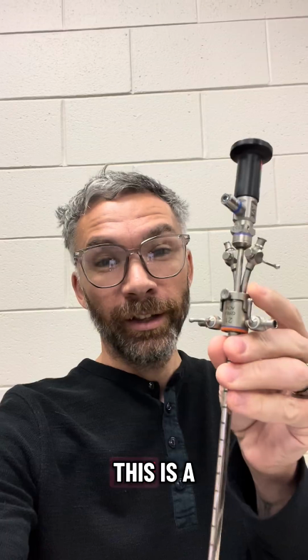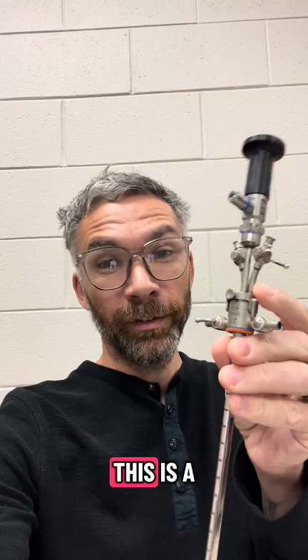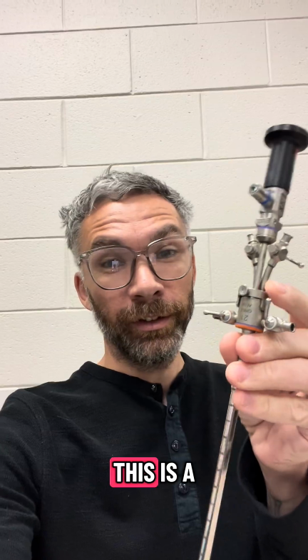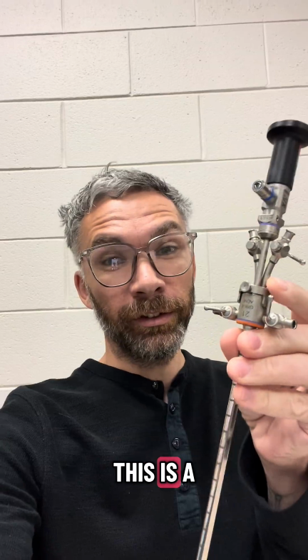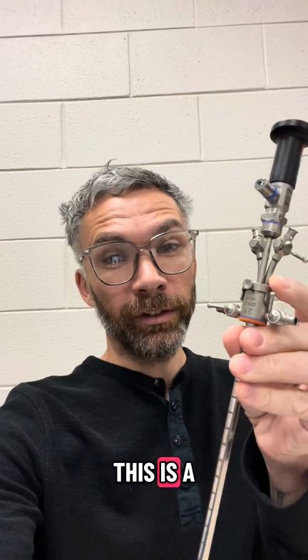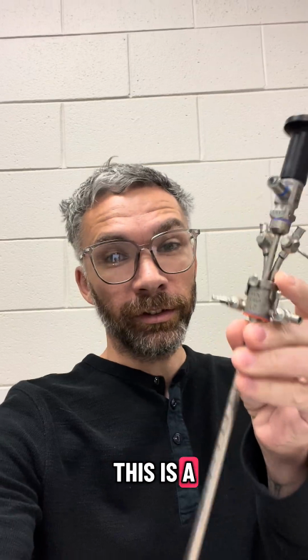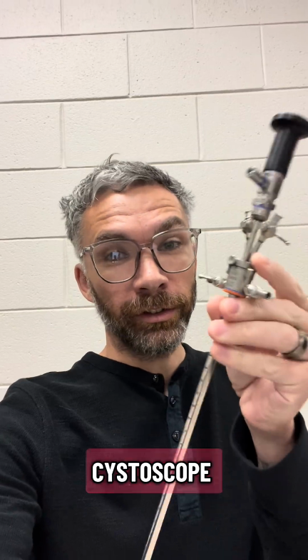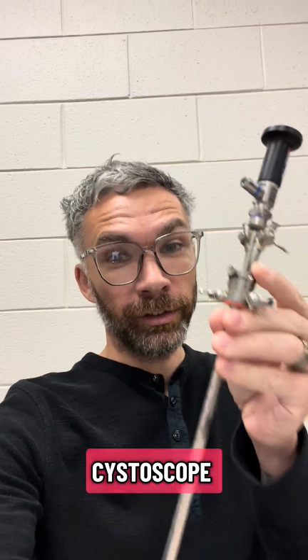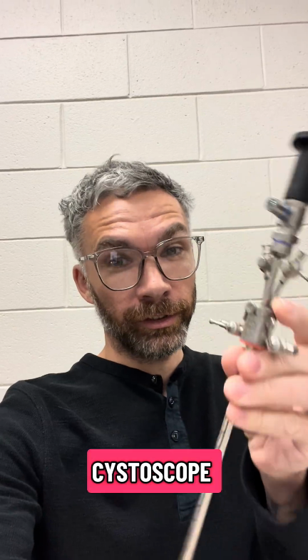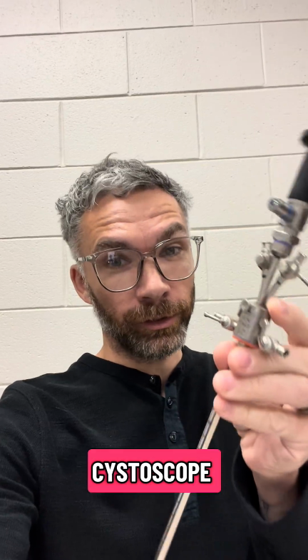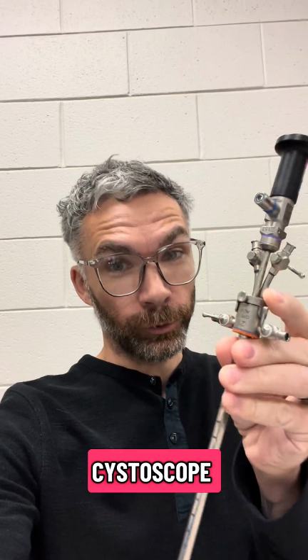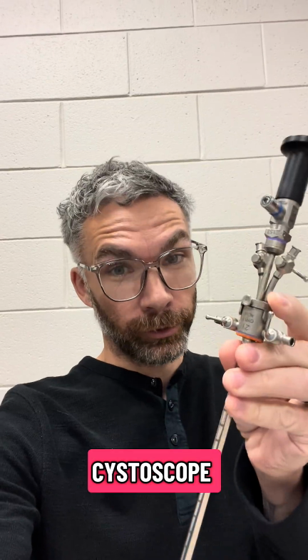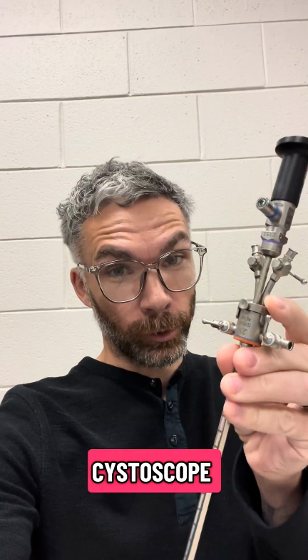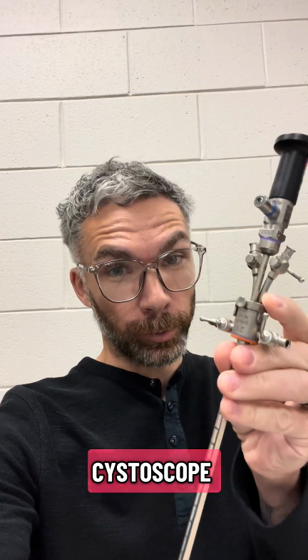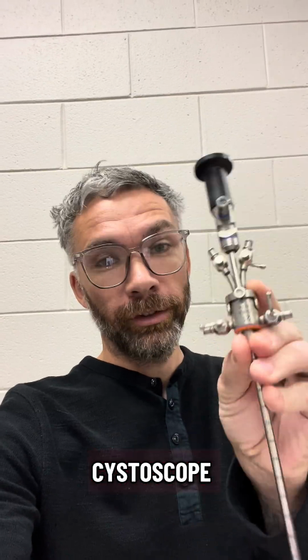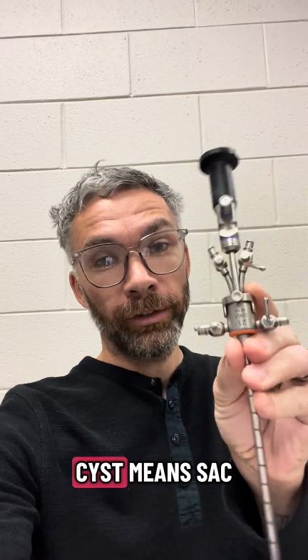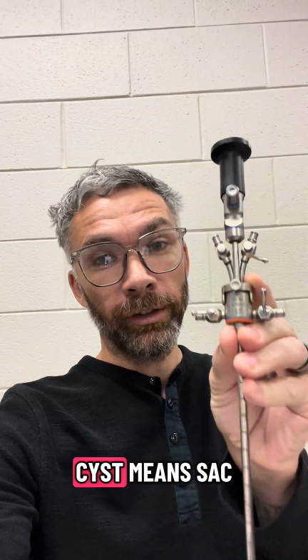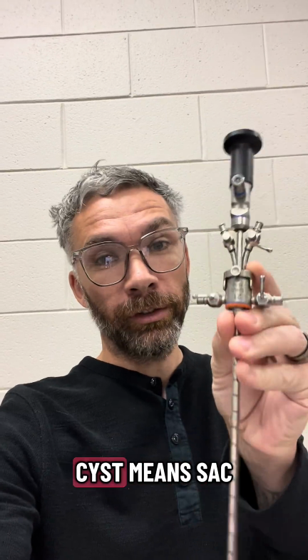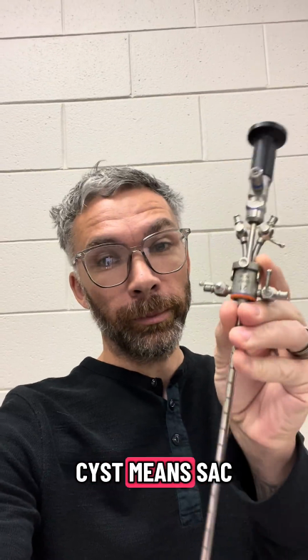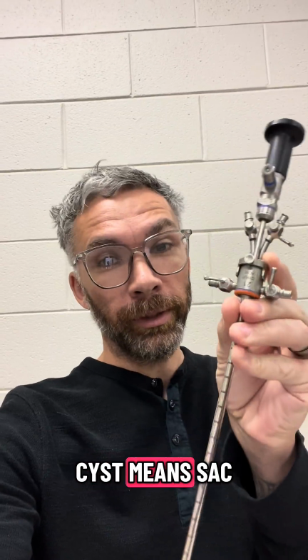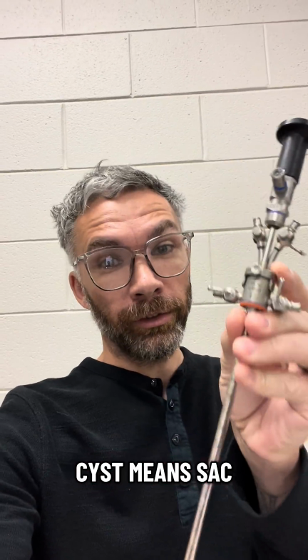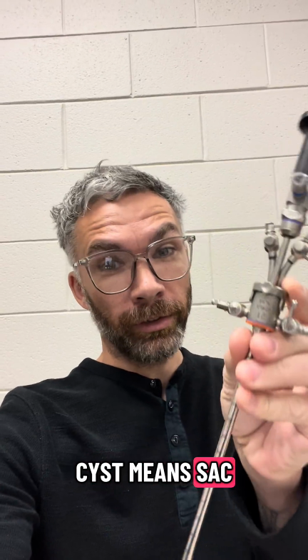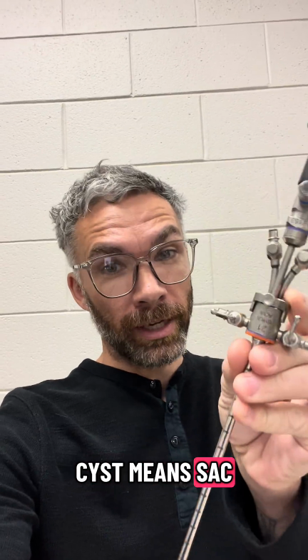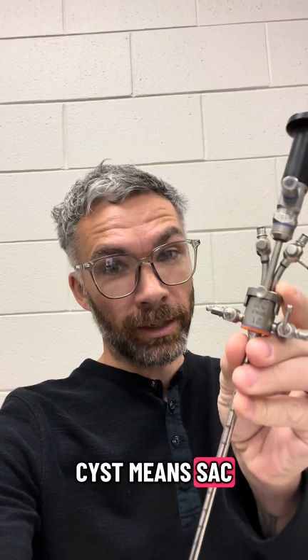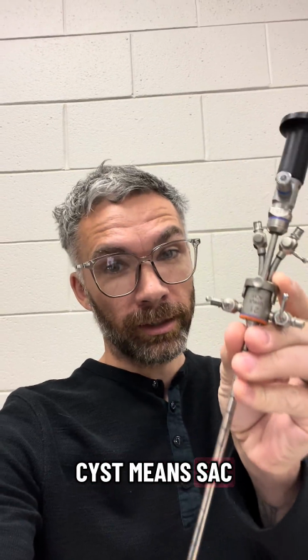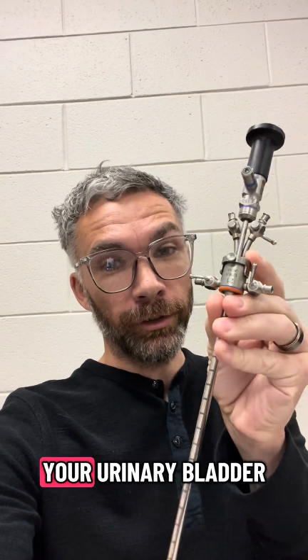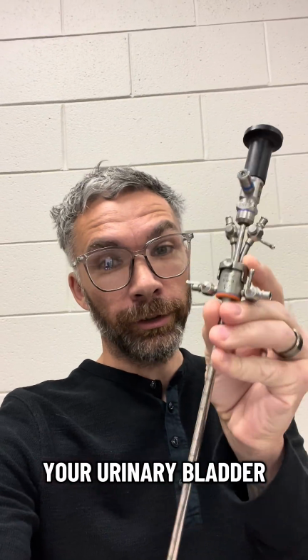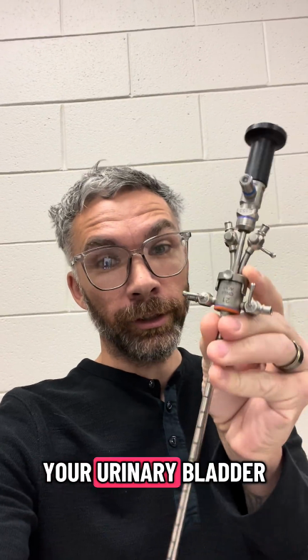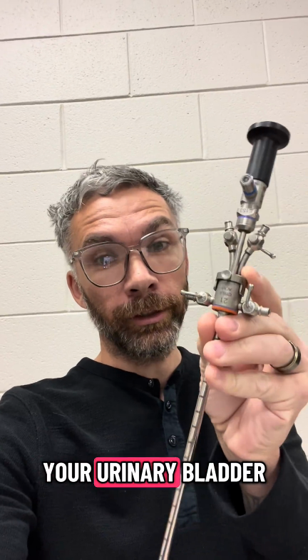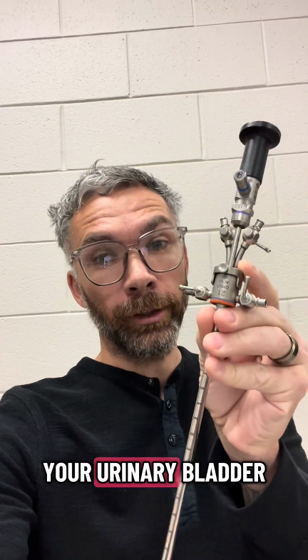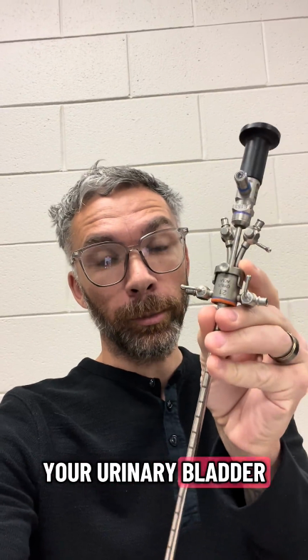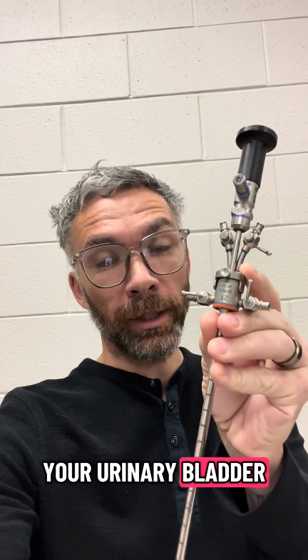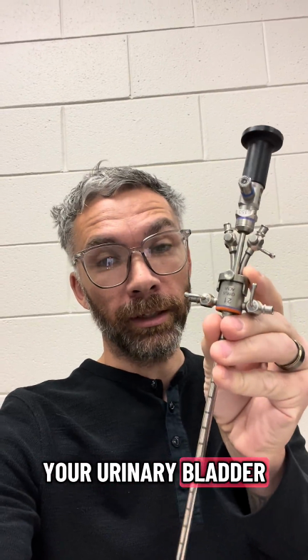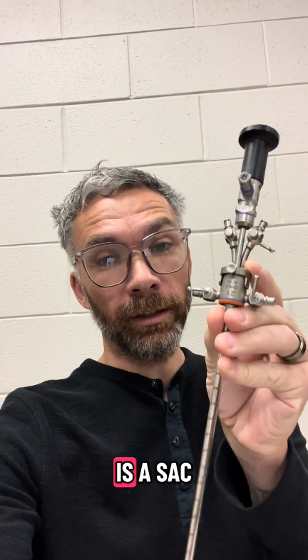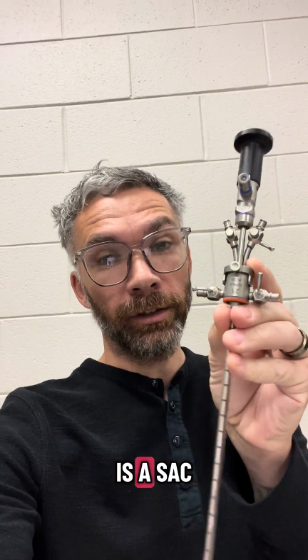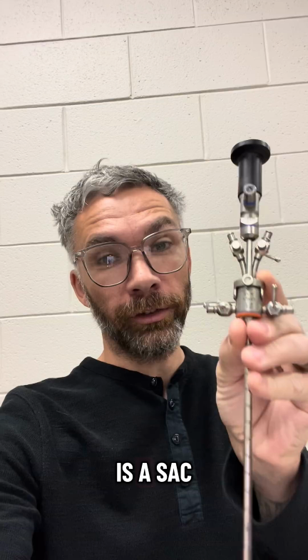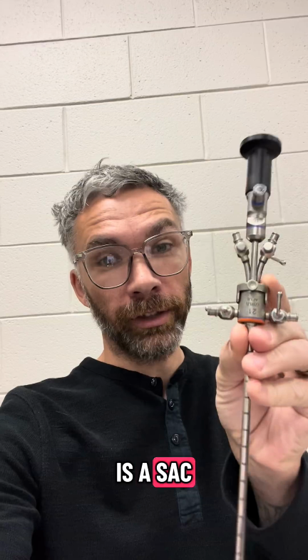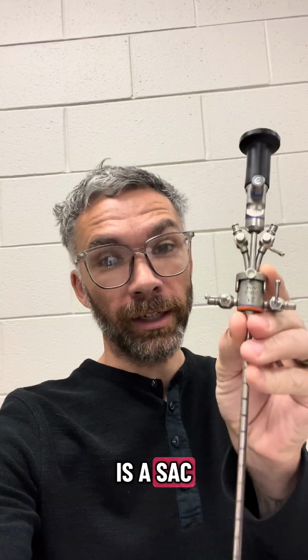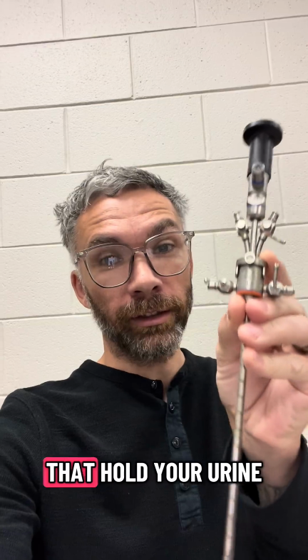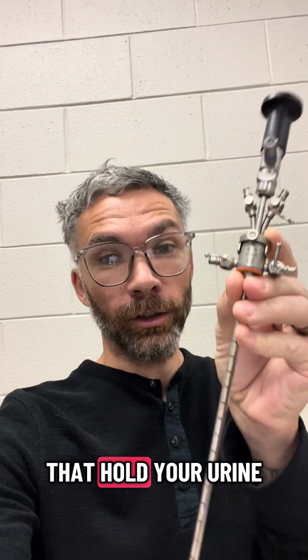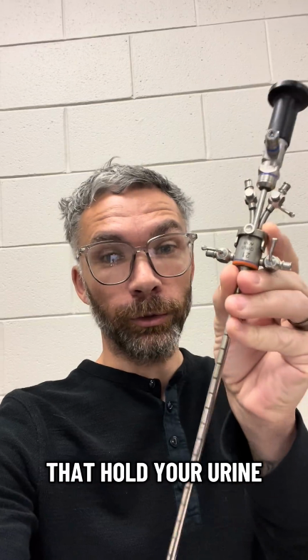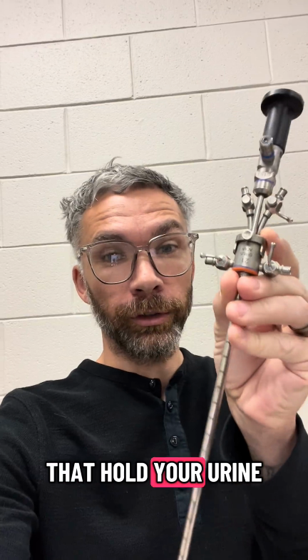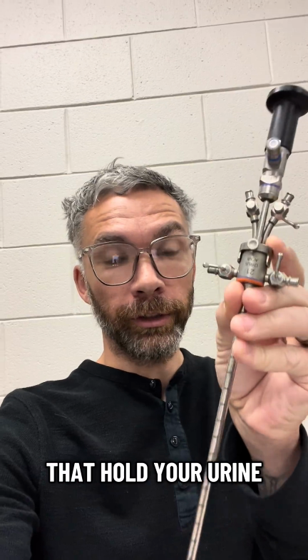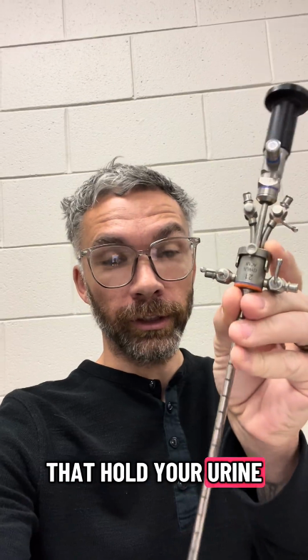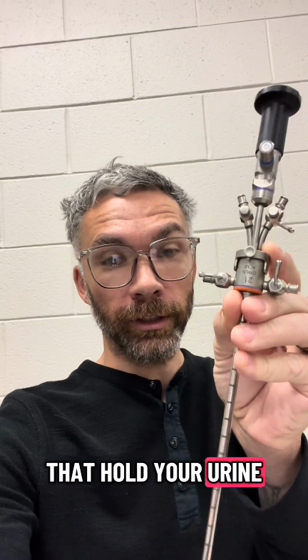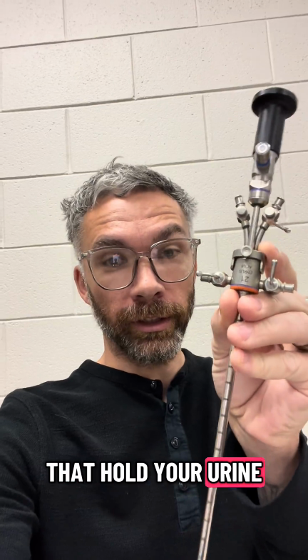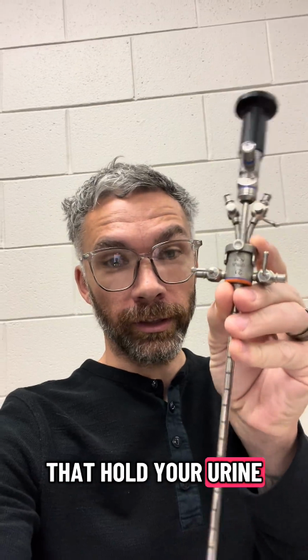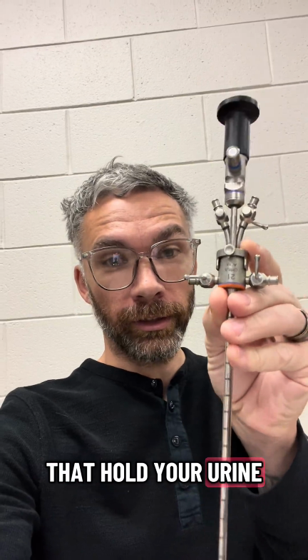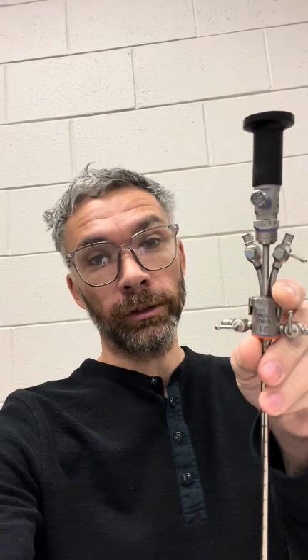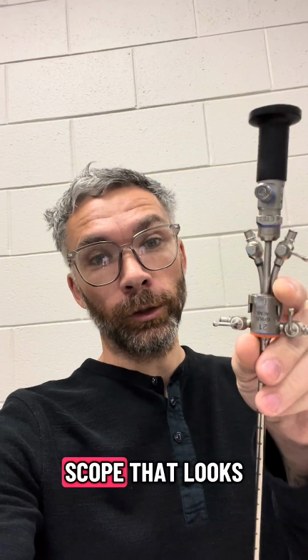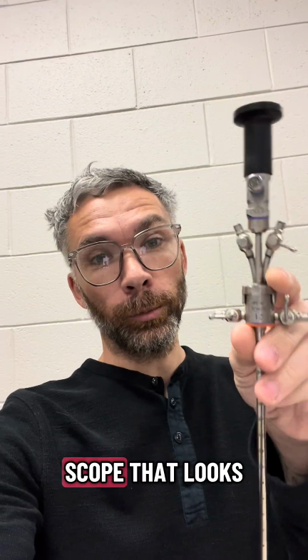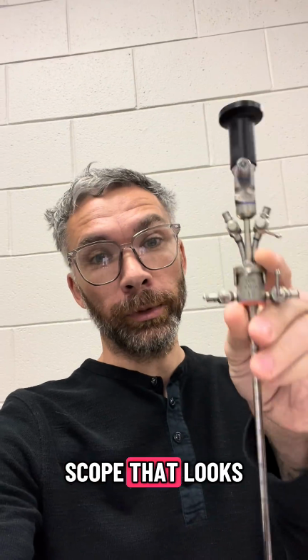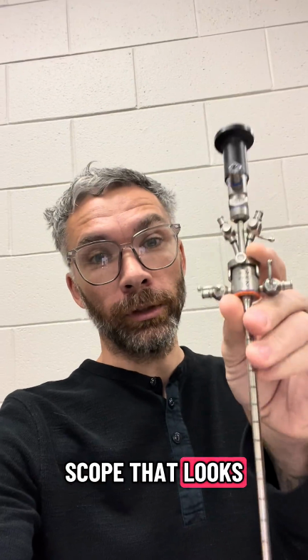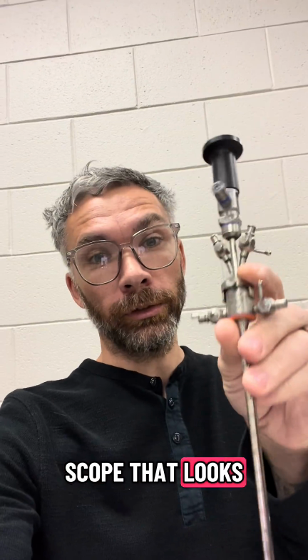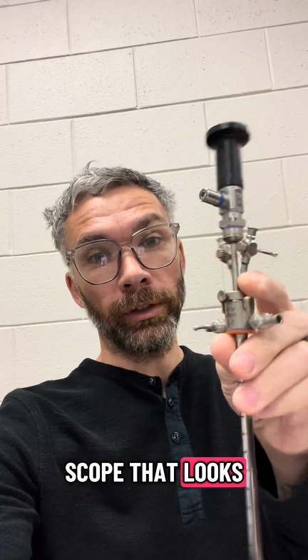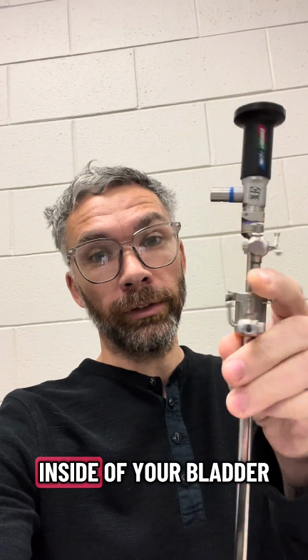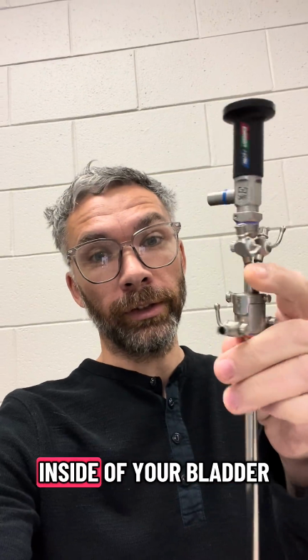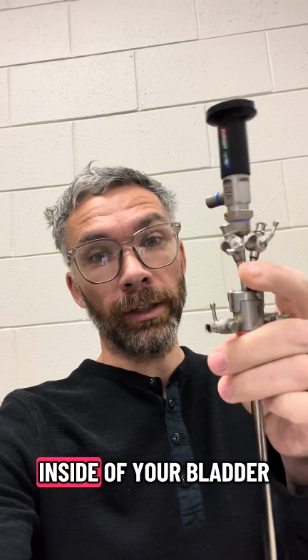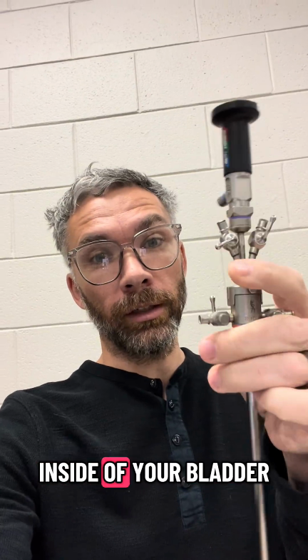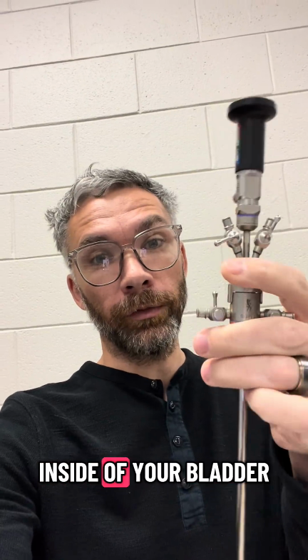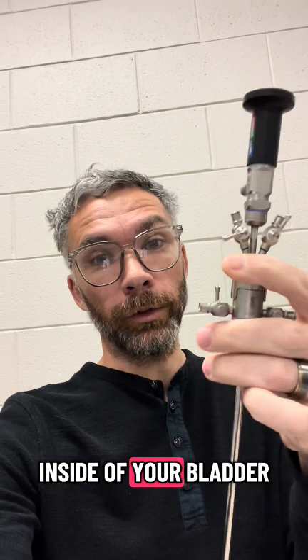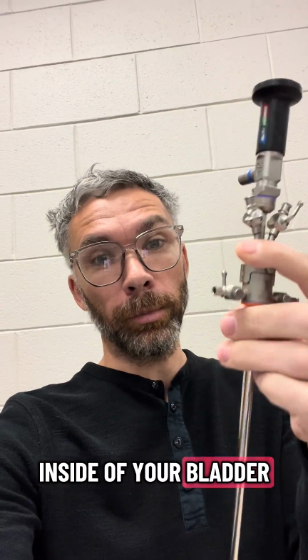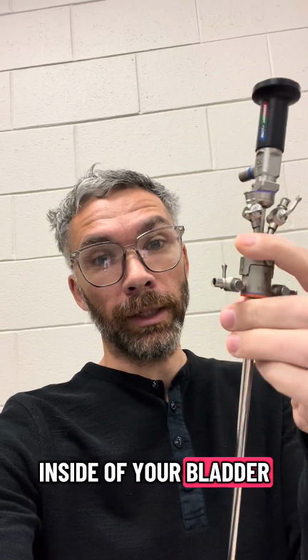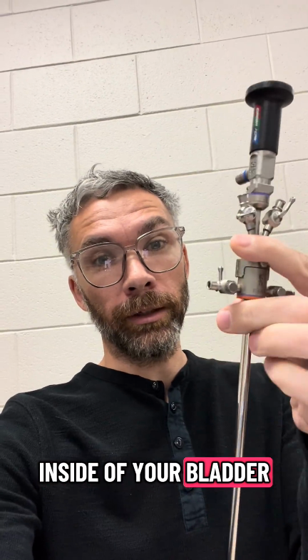This is a cystoscope. Cyst means sac. Your urinary bladder is a sac that holds your urine — scope means it looks inside of your bladder.